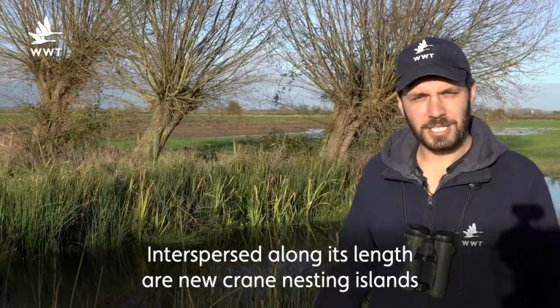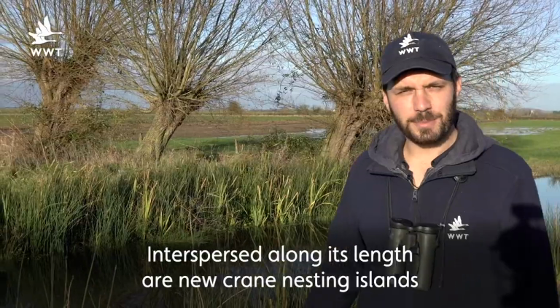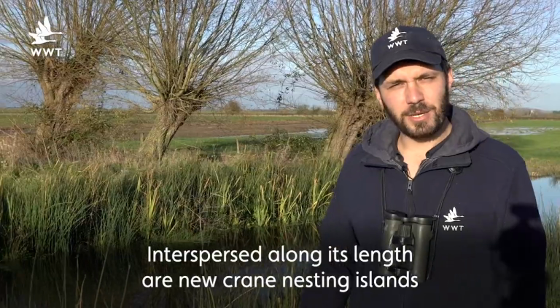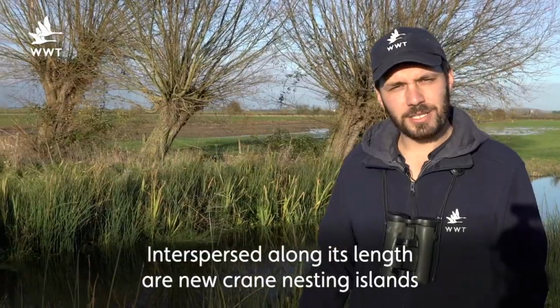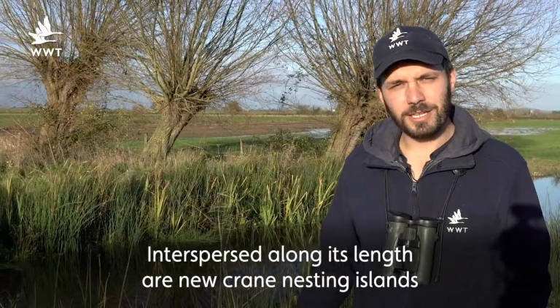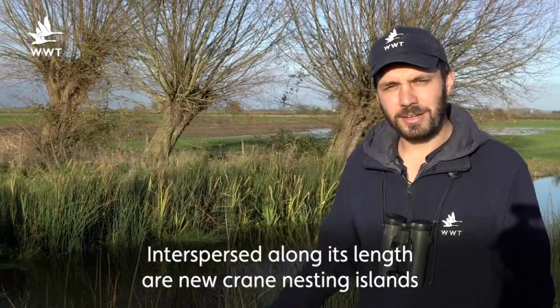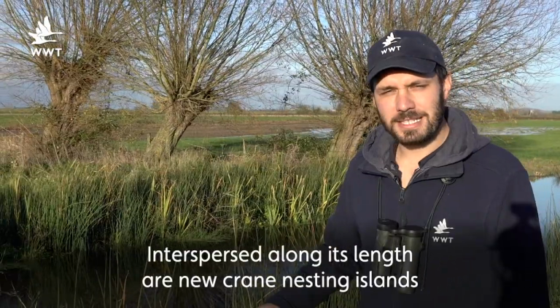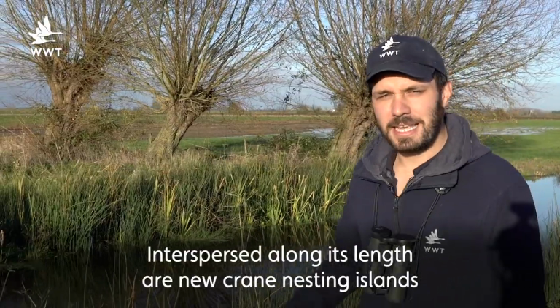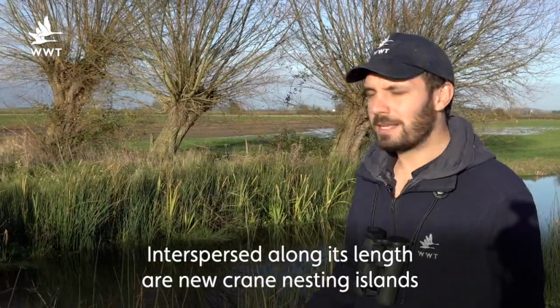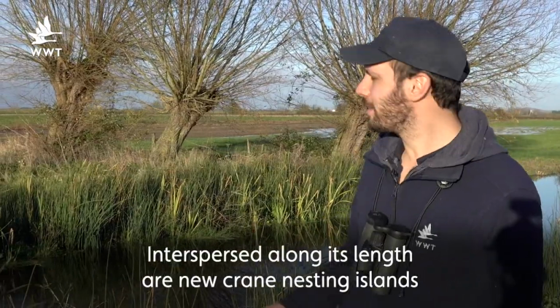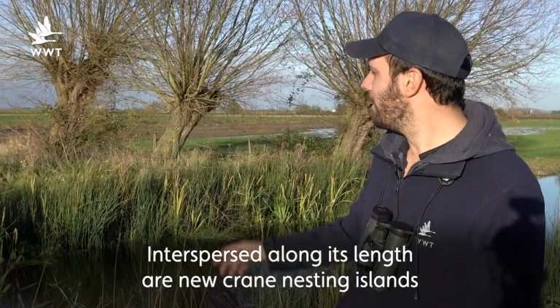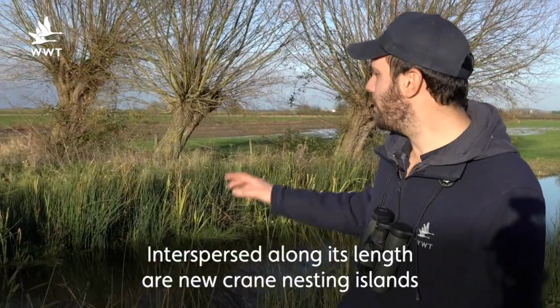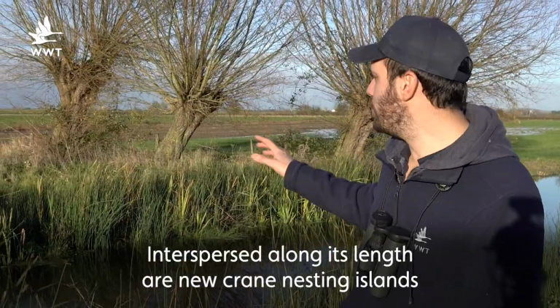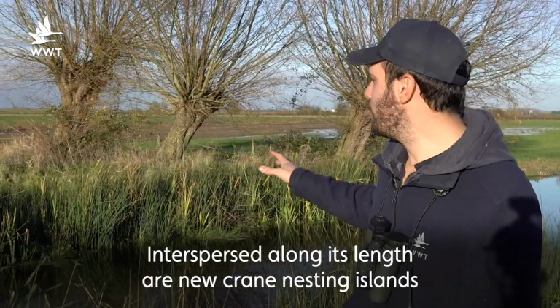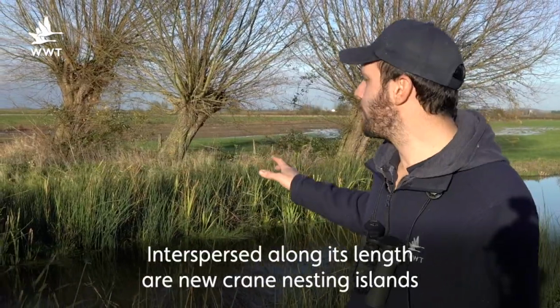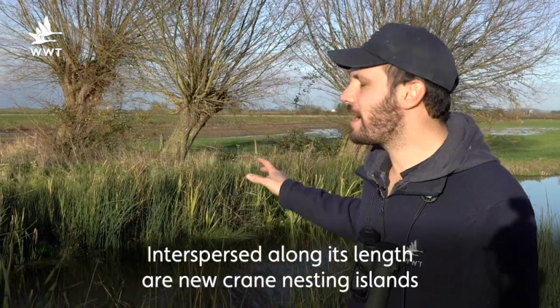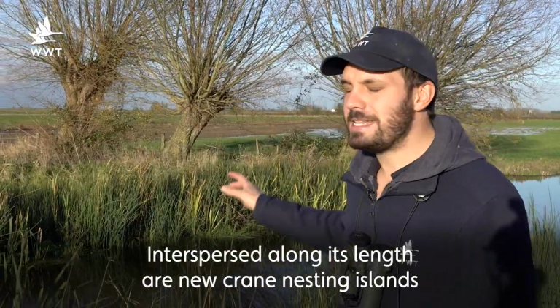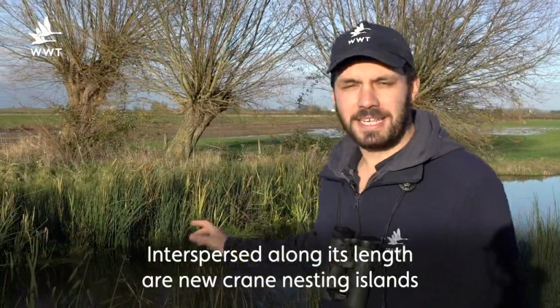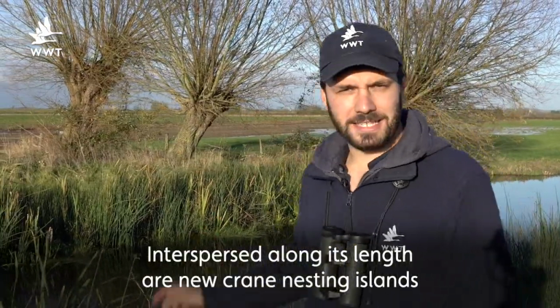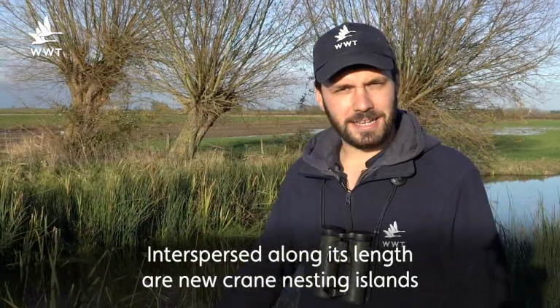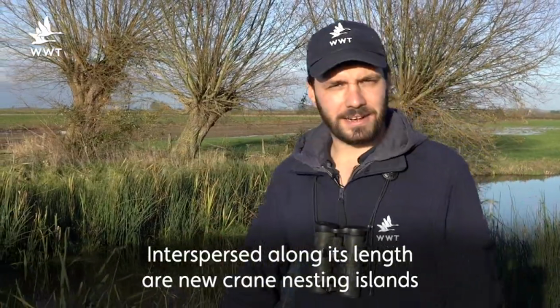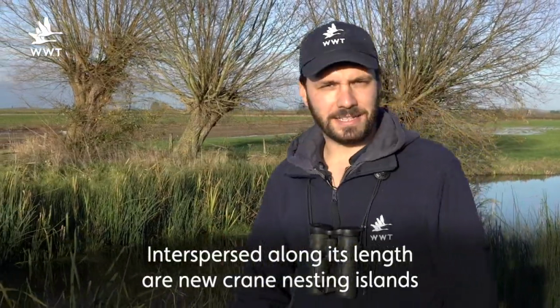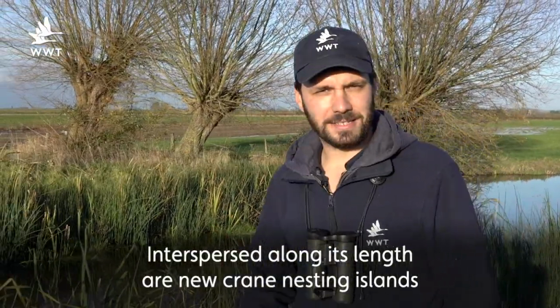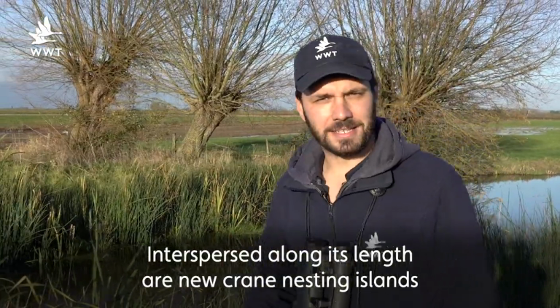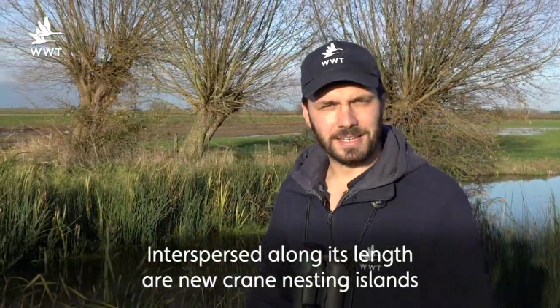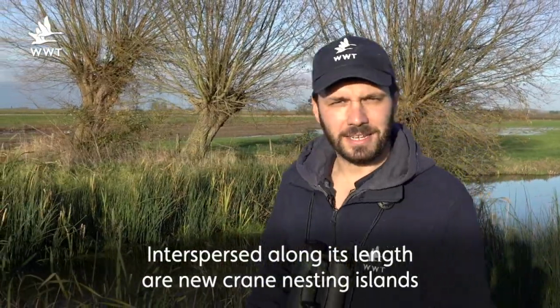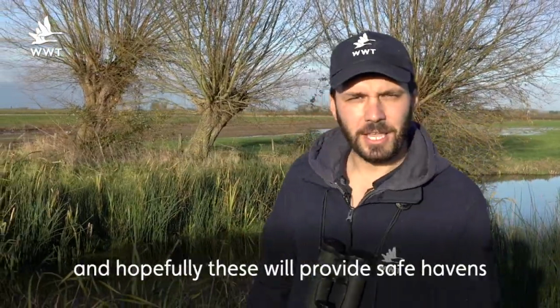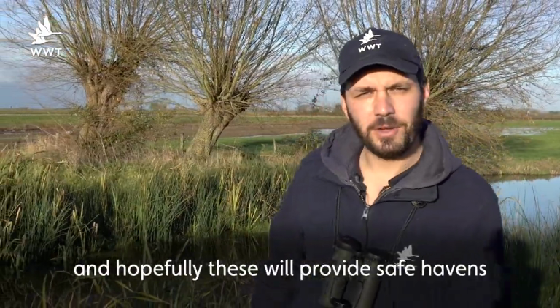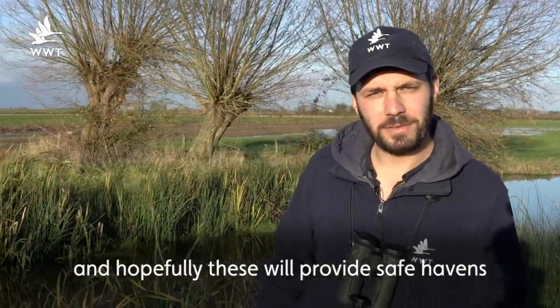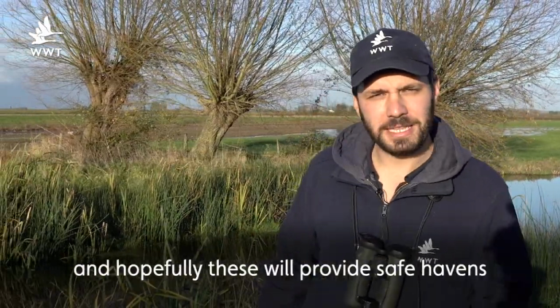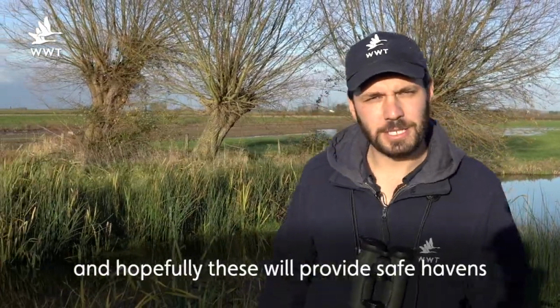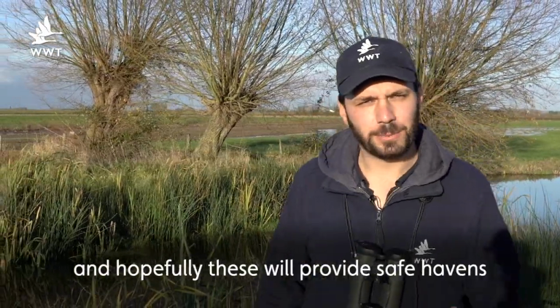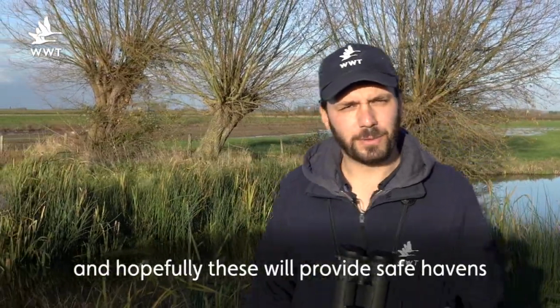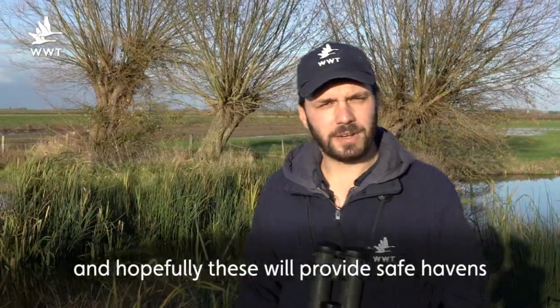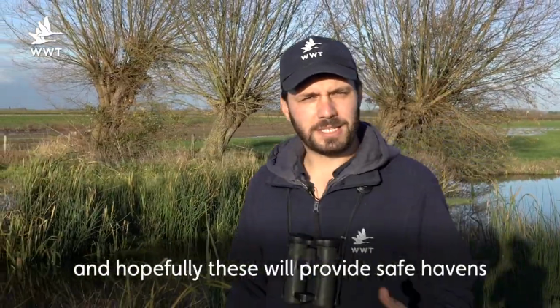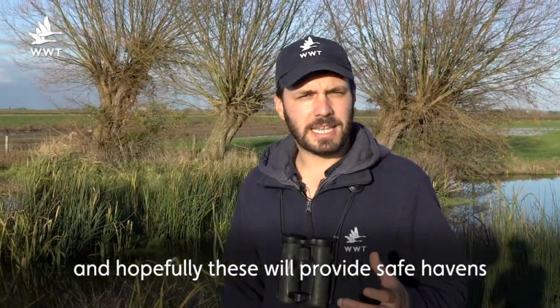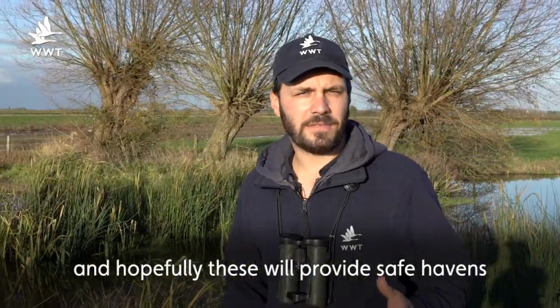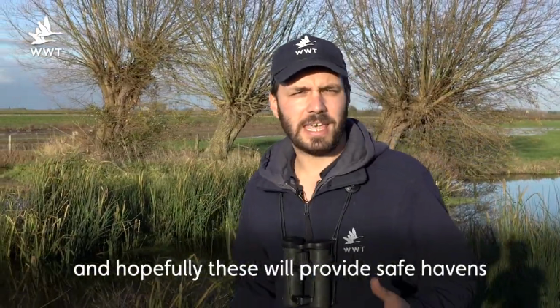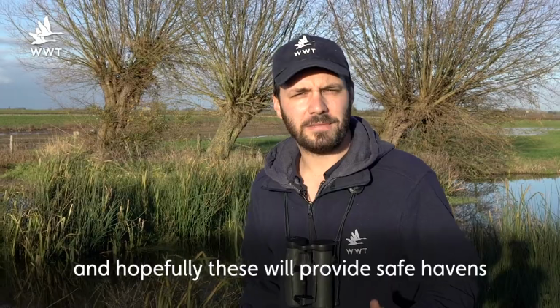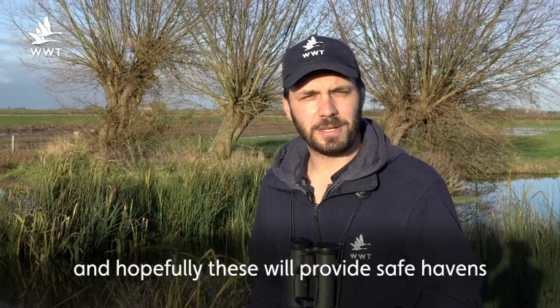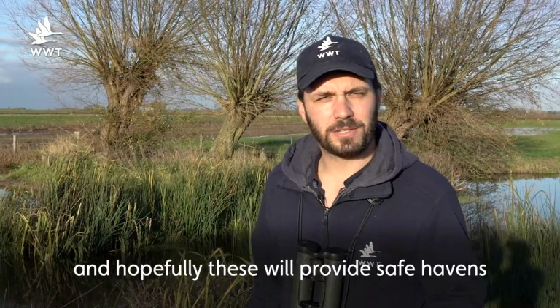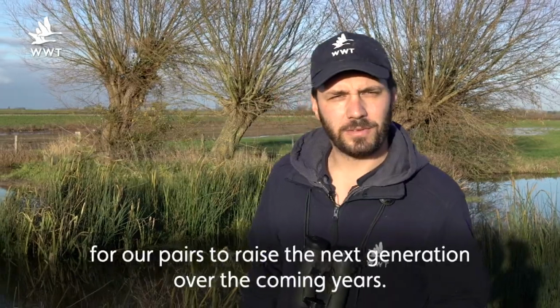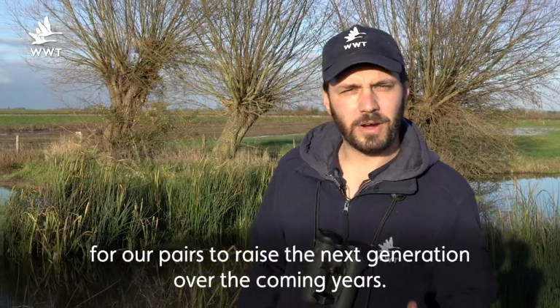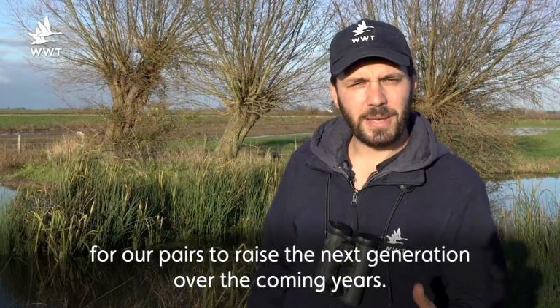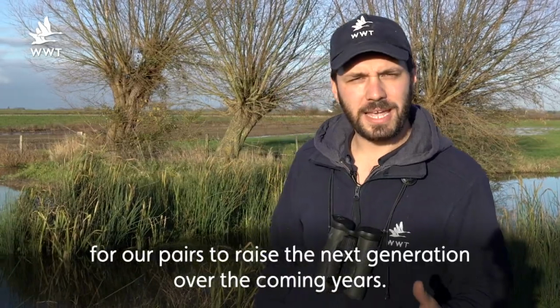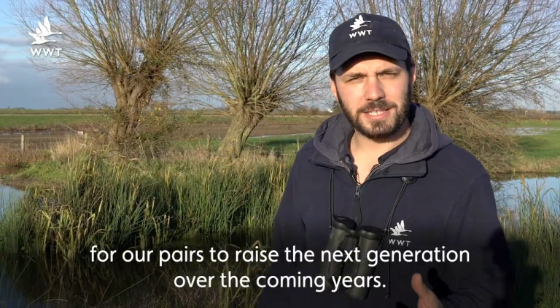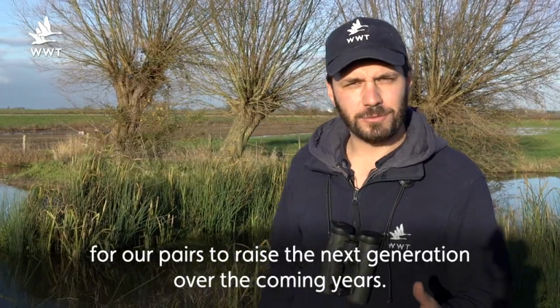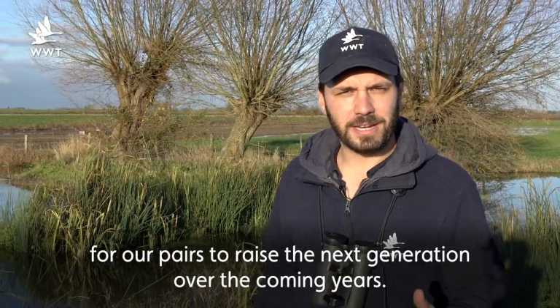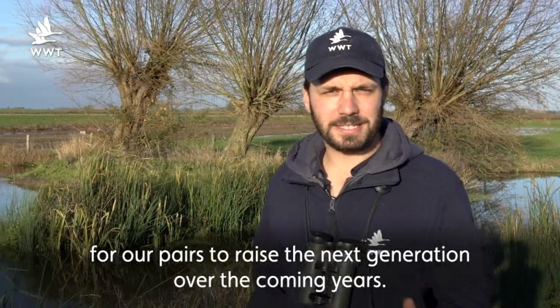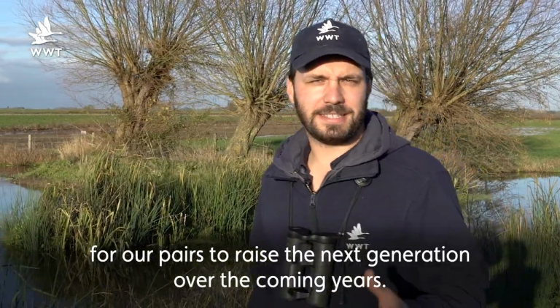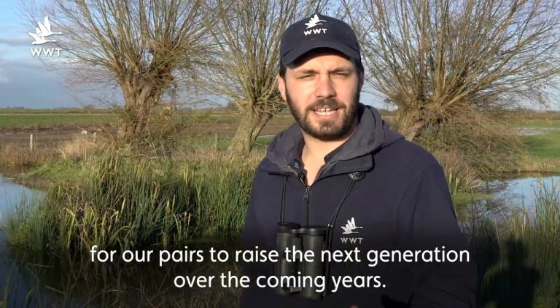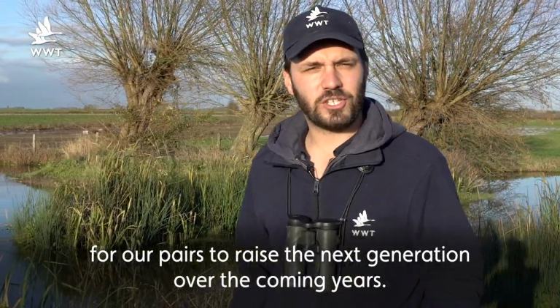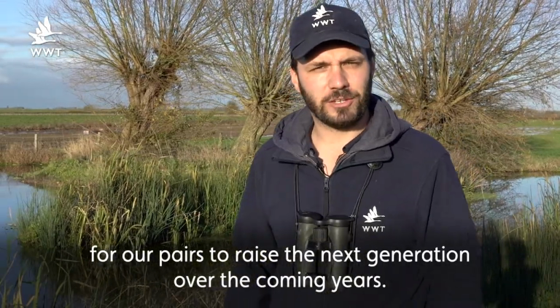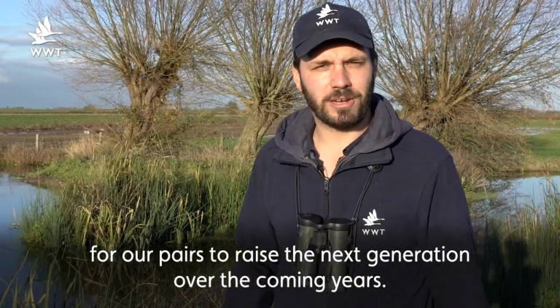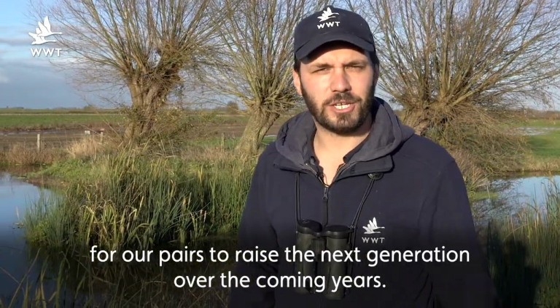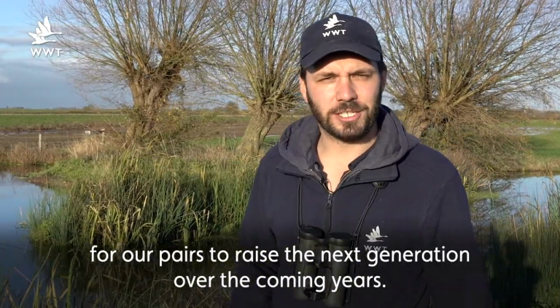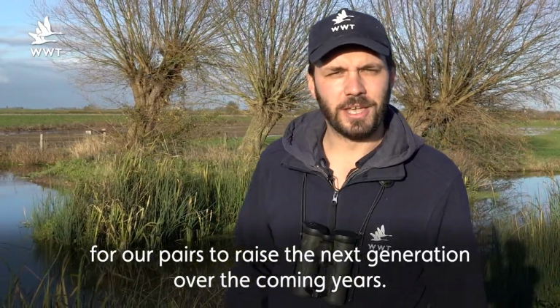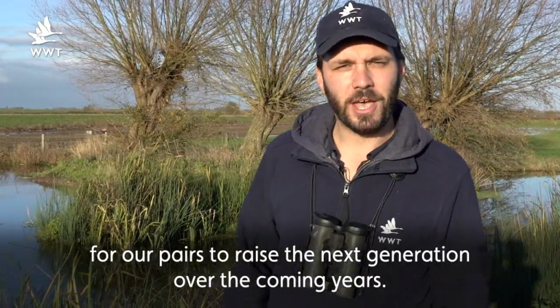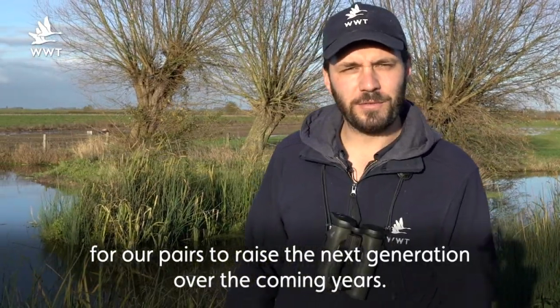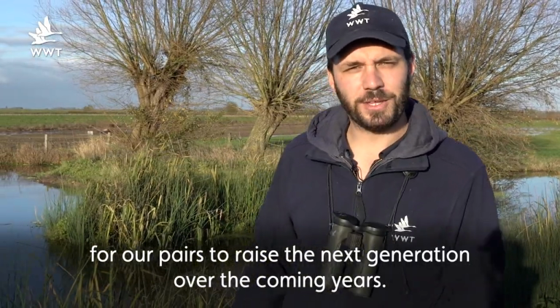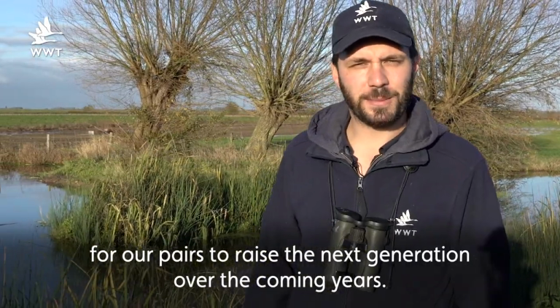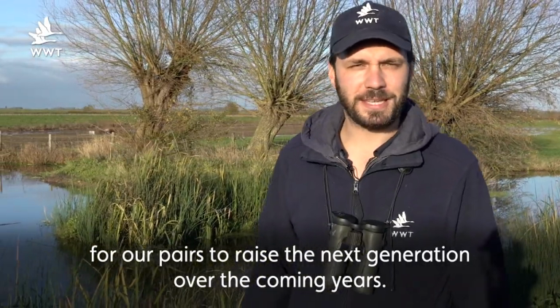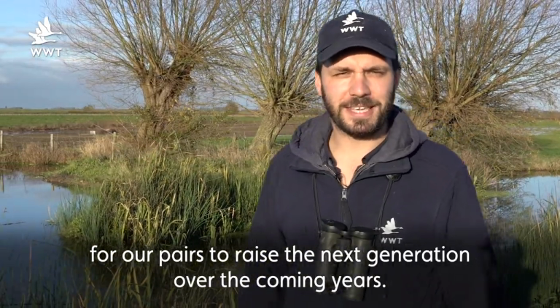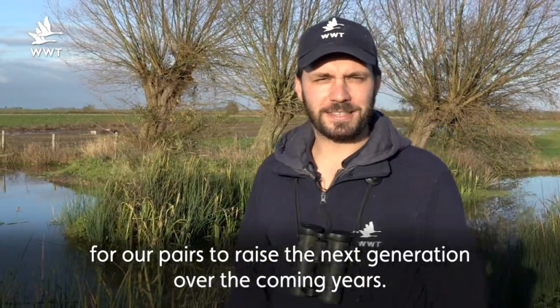Interspersed along its length are new crane nesting islands, and hopefully these will provide safe havens for our pairs to raise the next generation over the coming years.